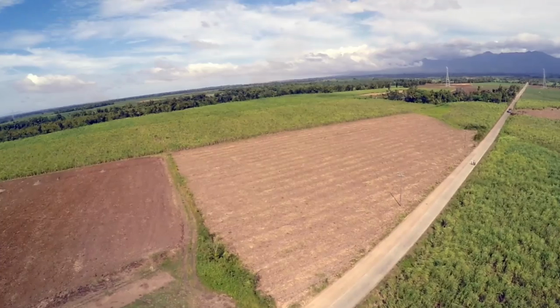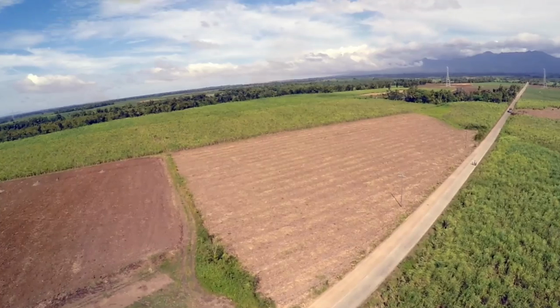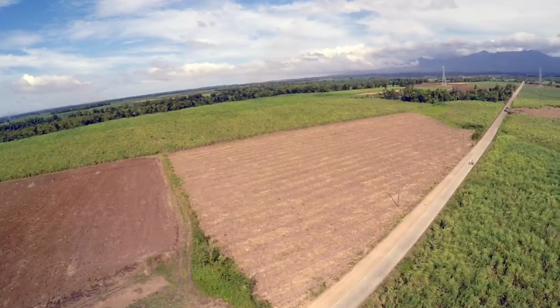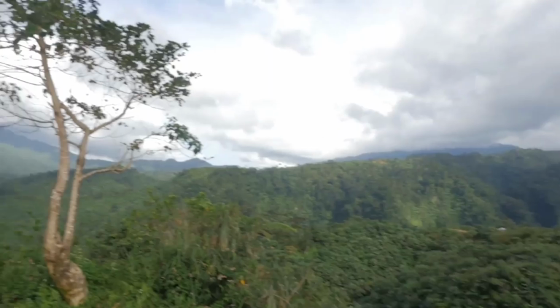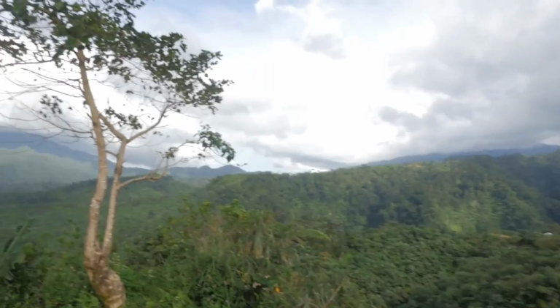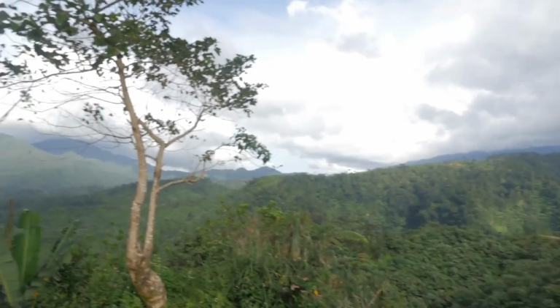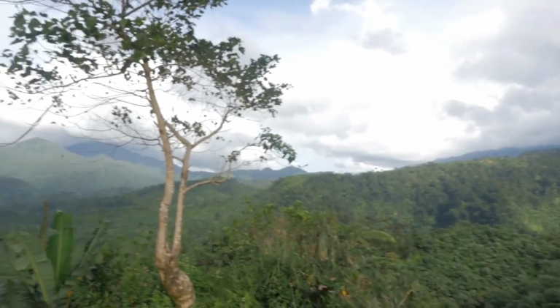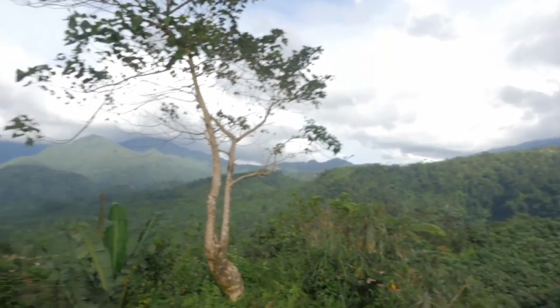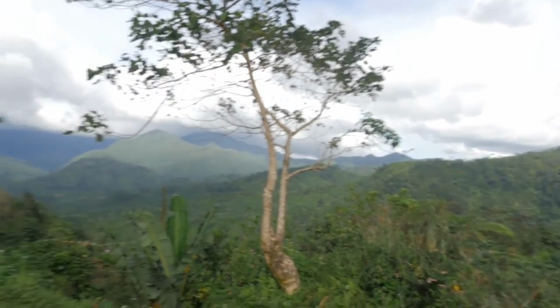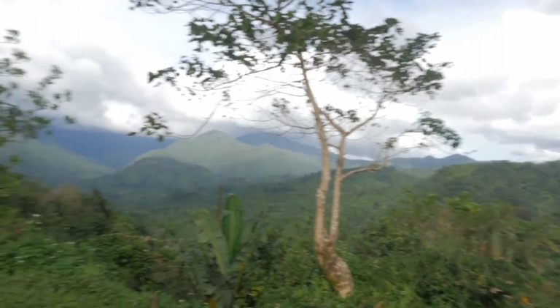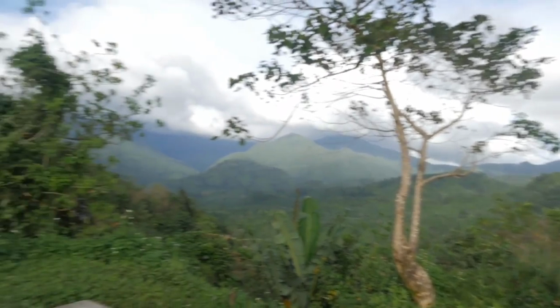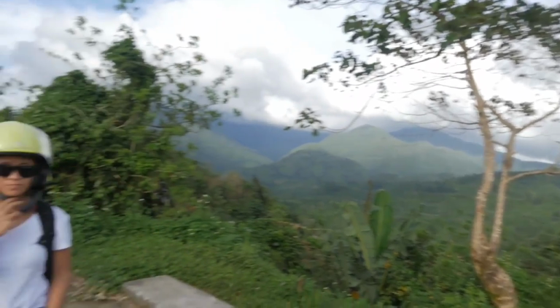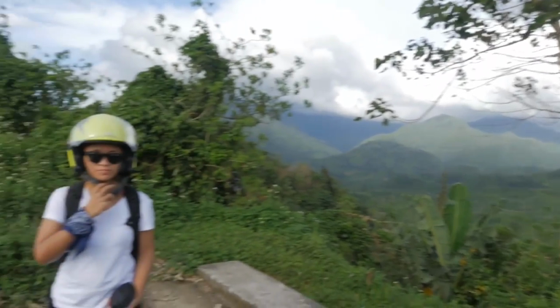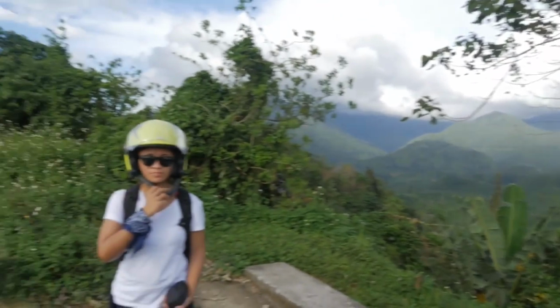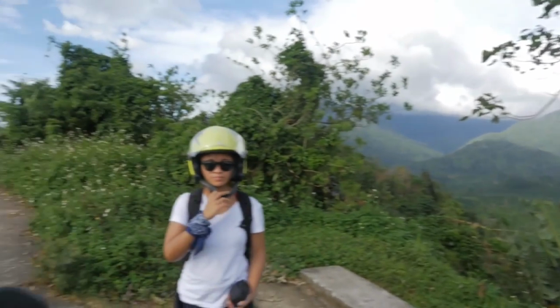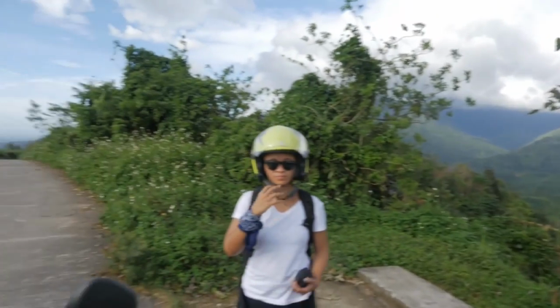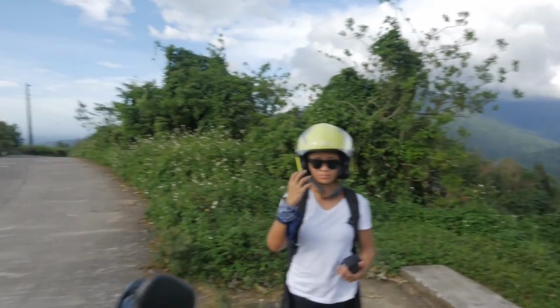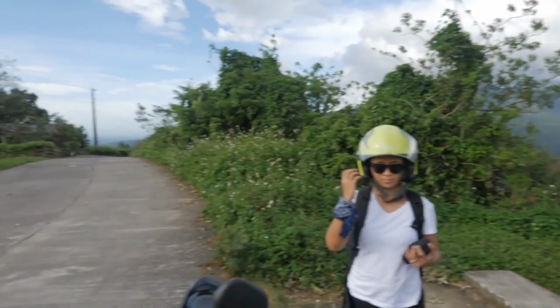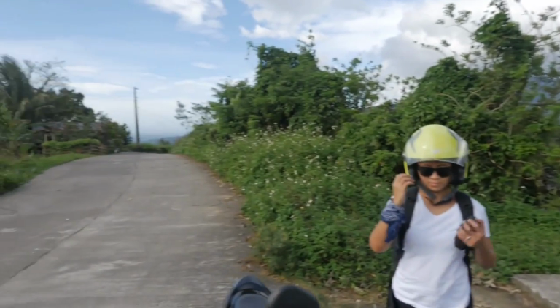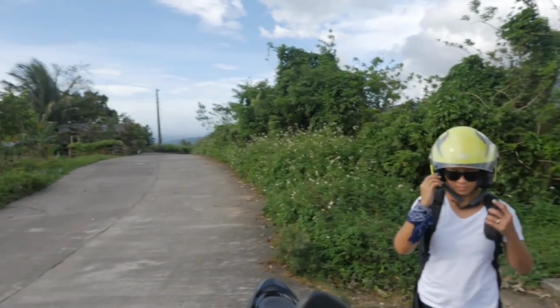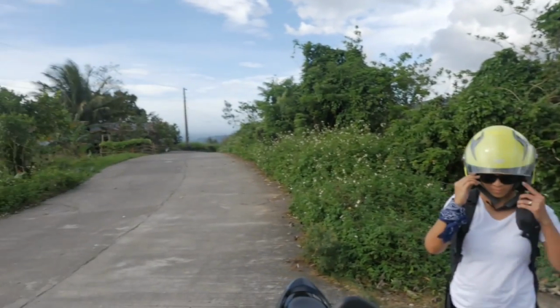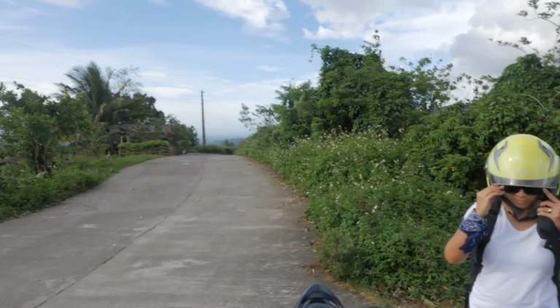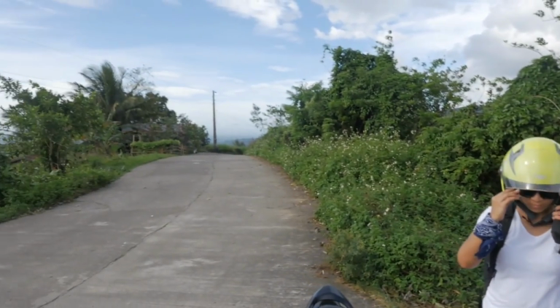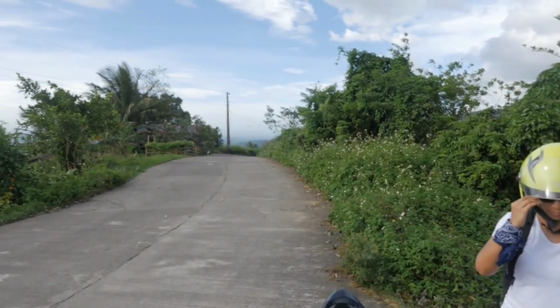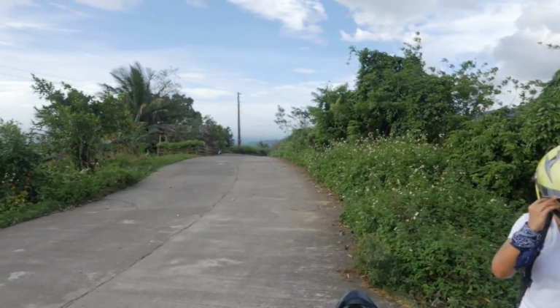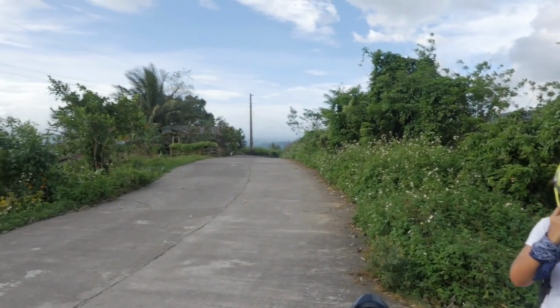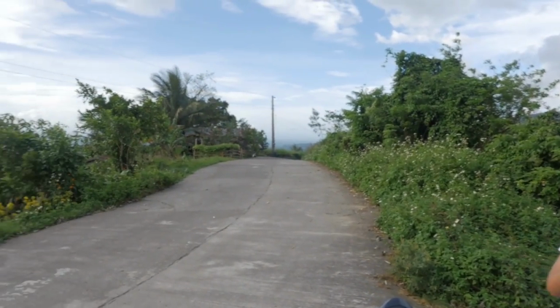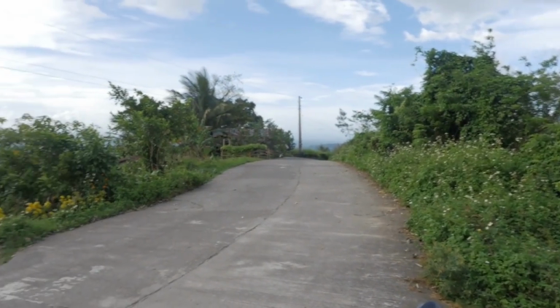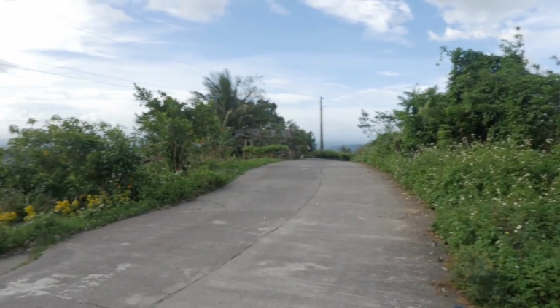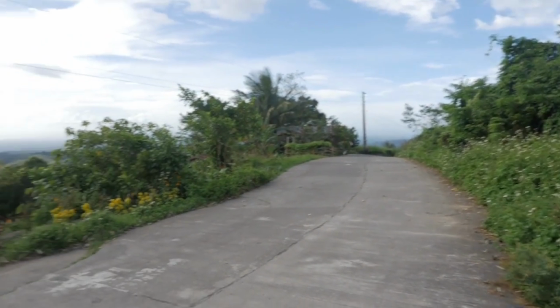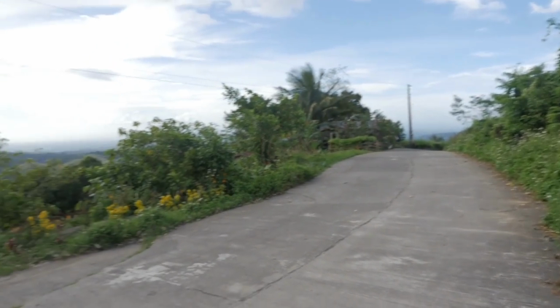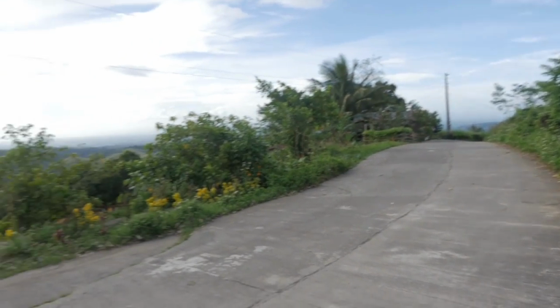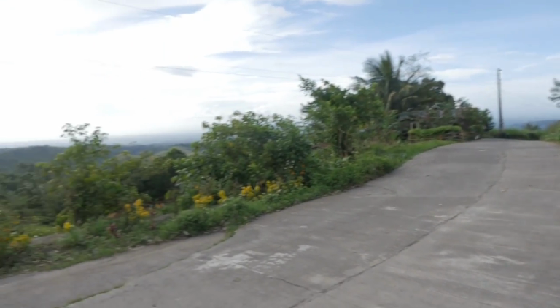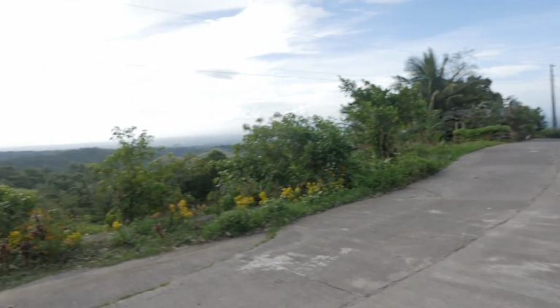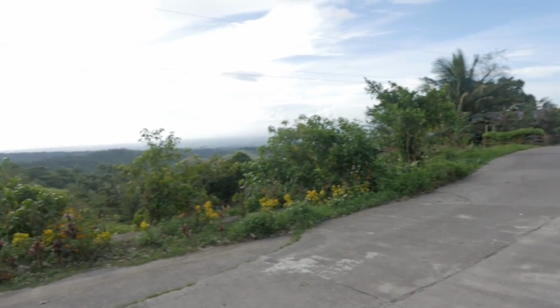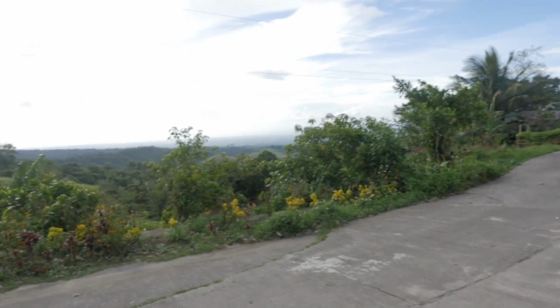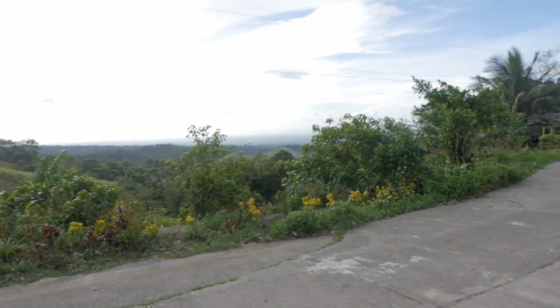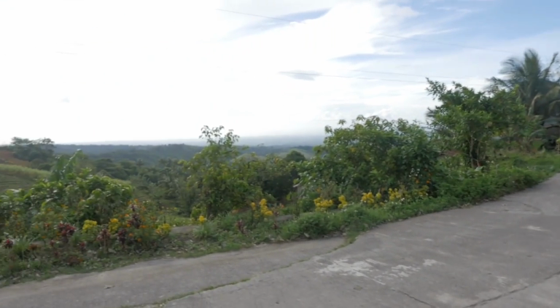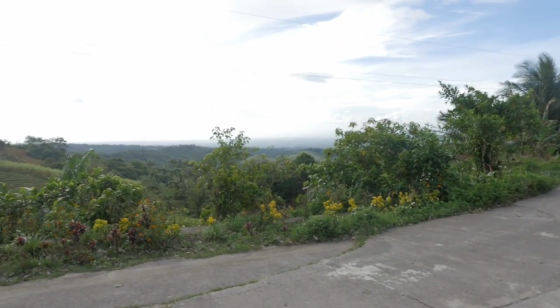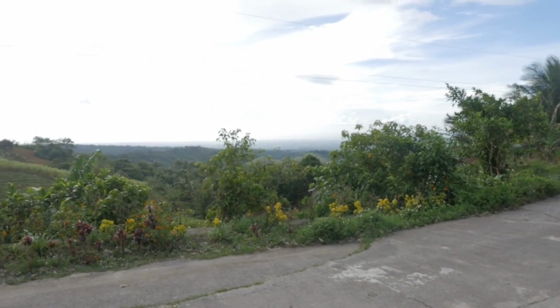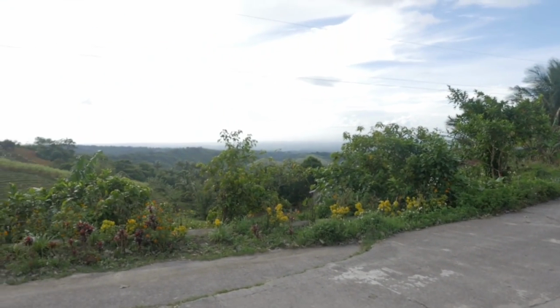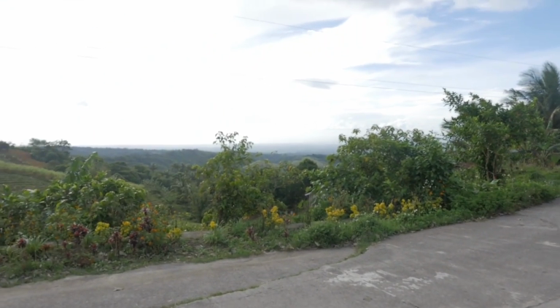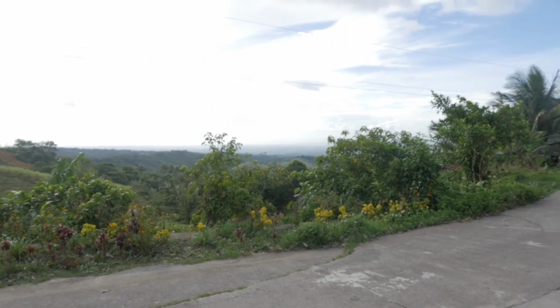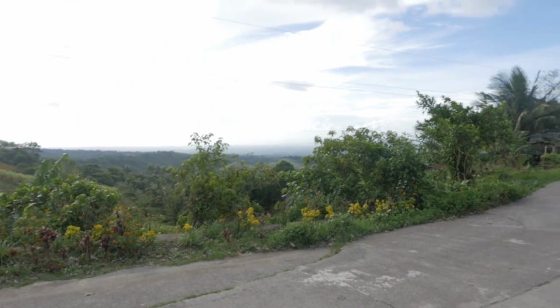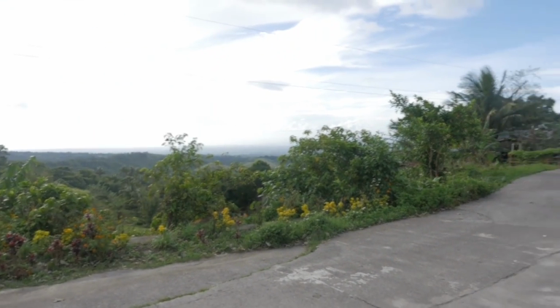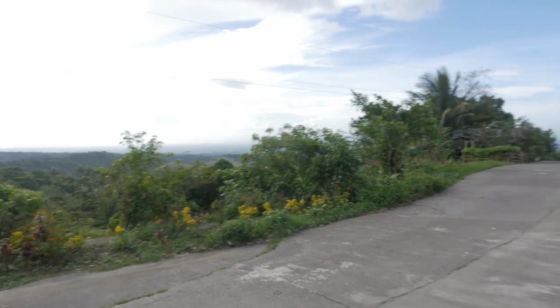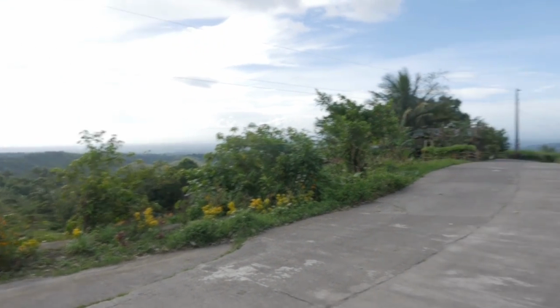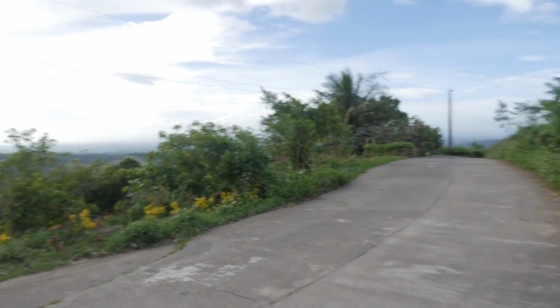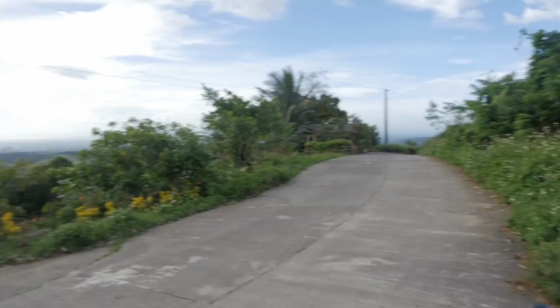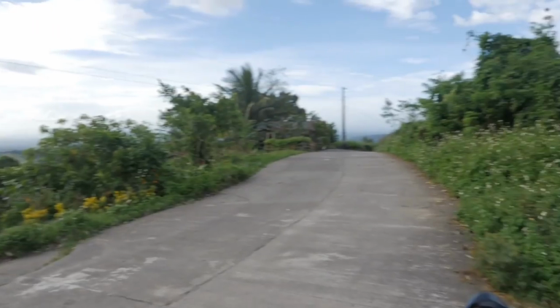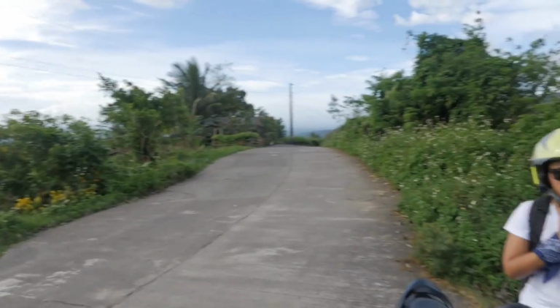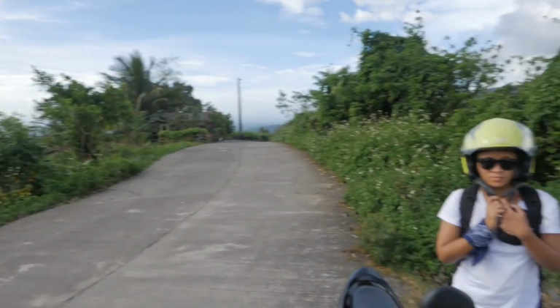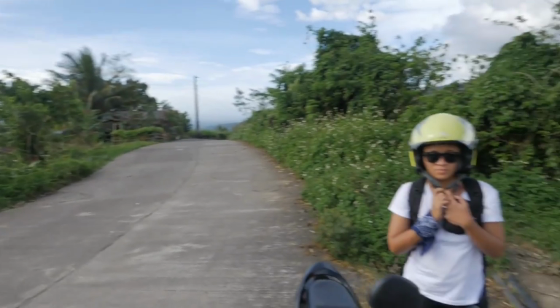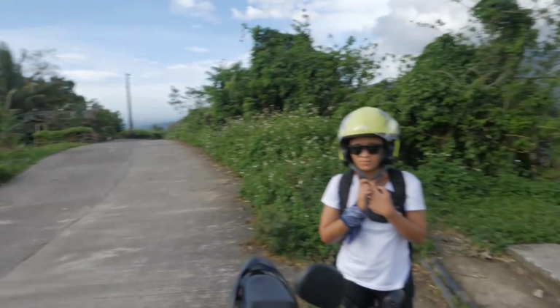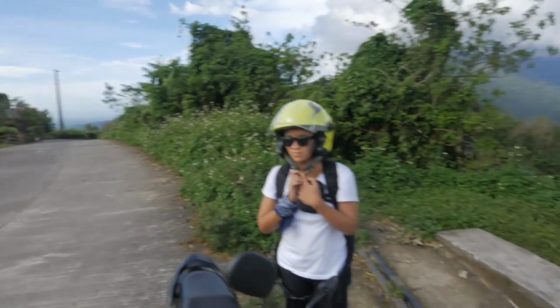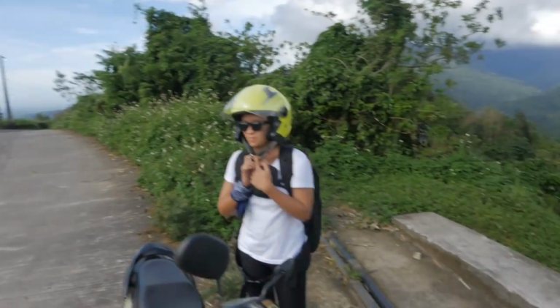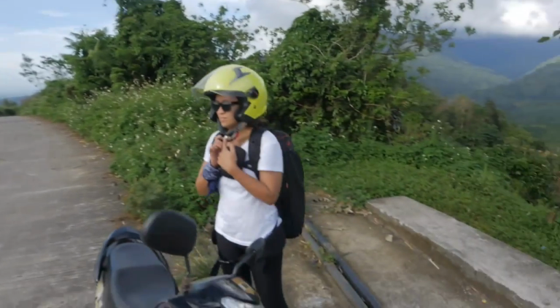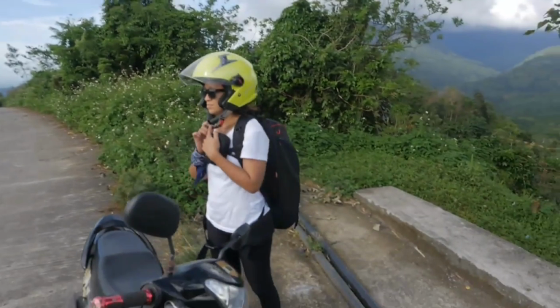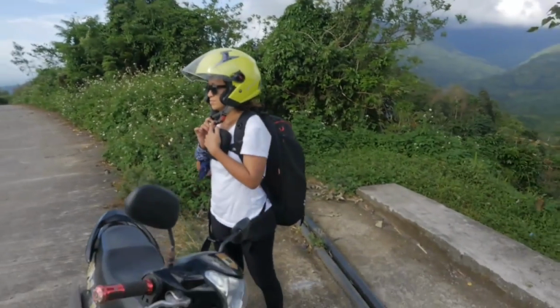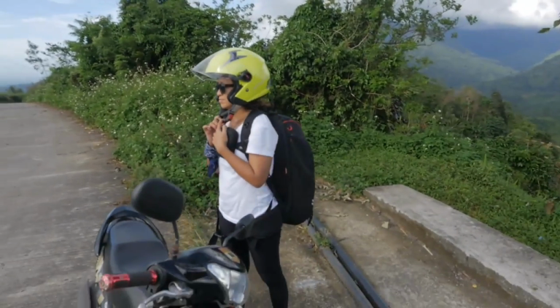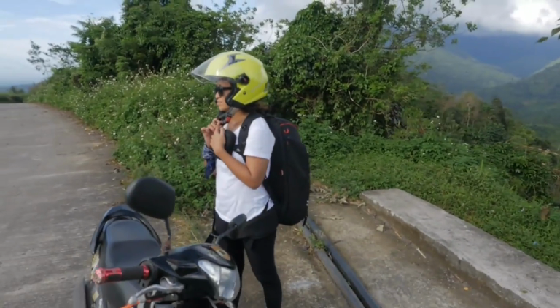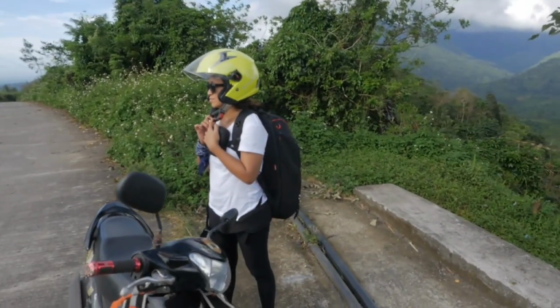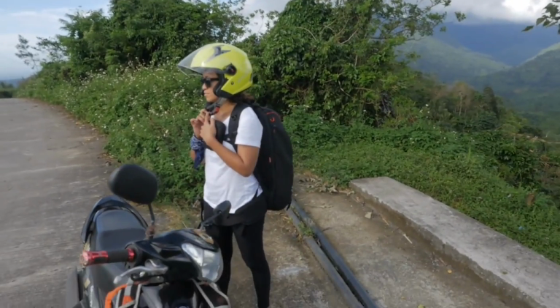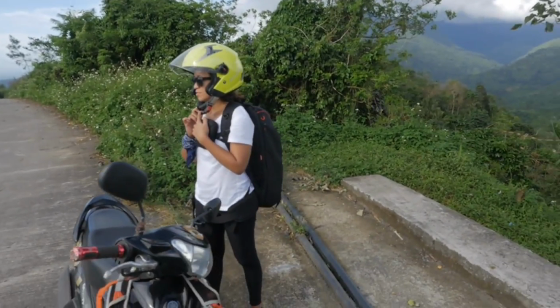We're pretty close to this Japanese gun turret. We are pretty high in the mountains right now. Had a little stop, a little break.